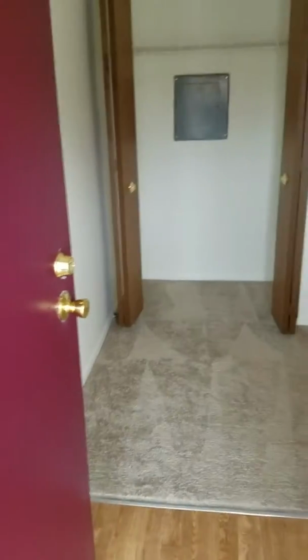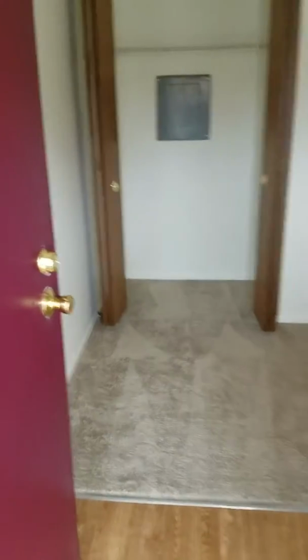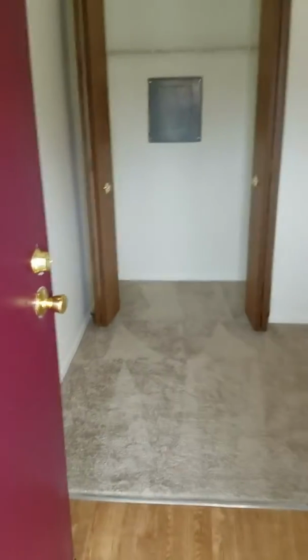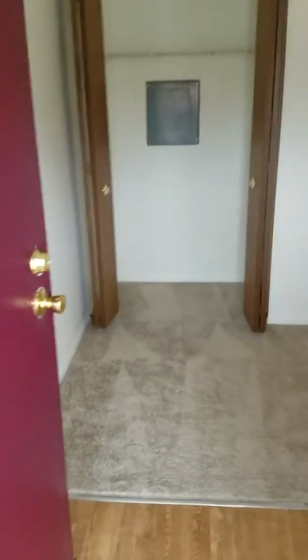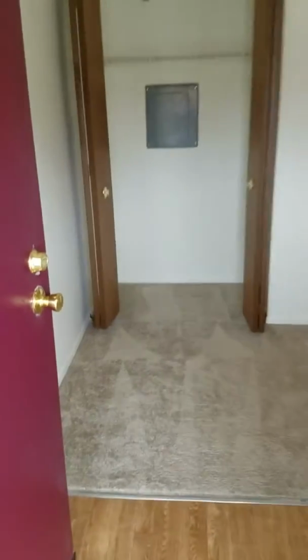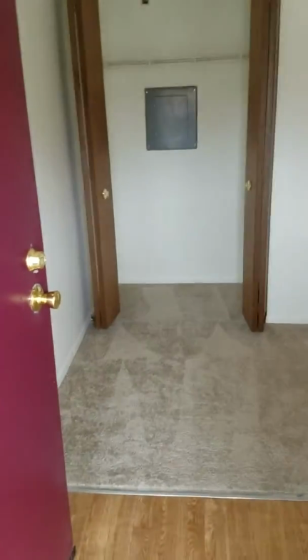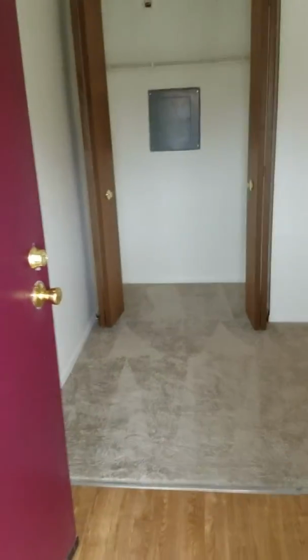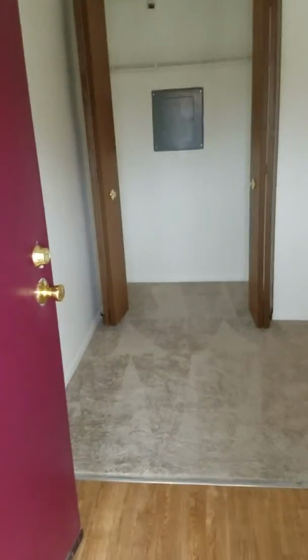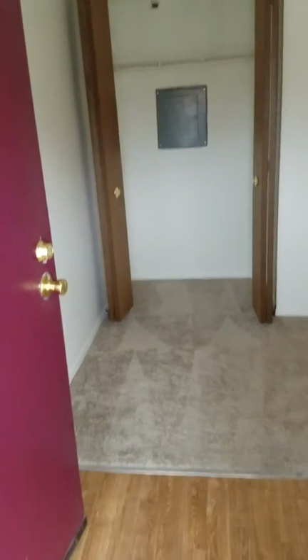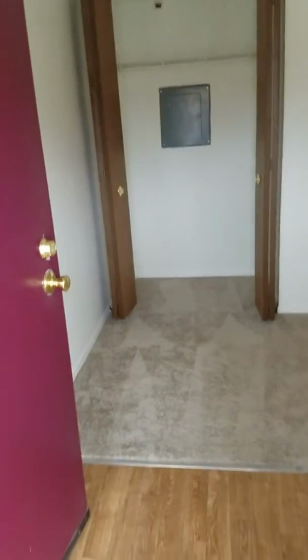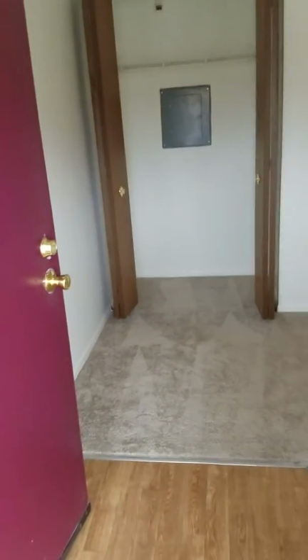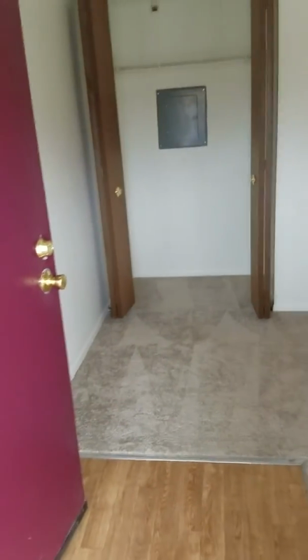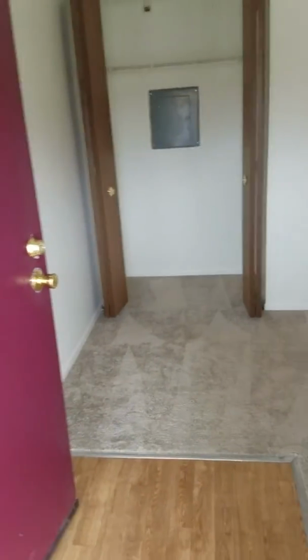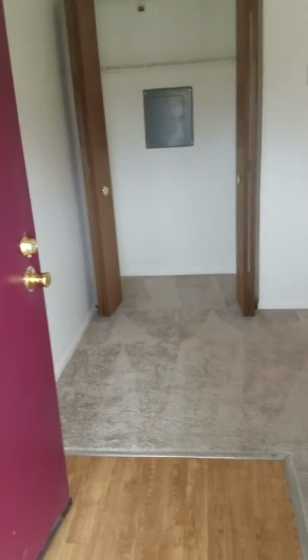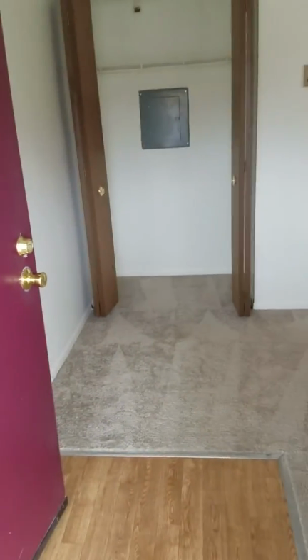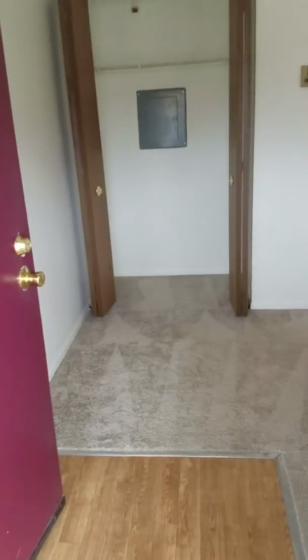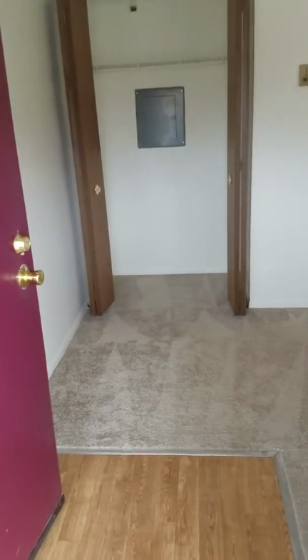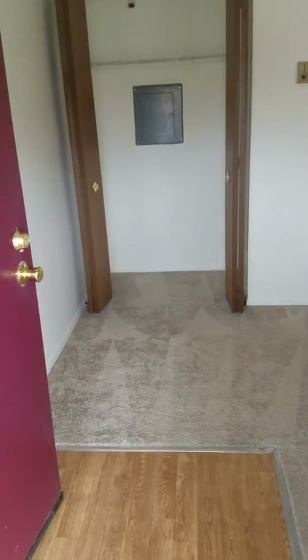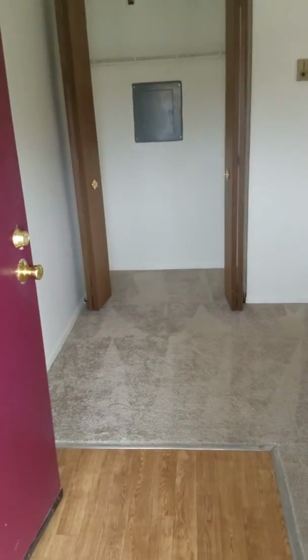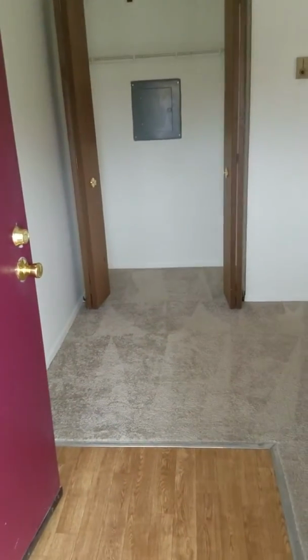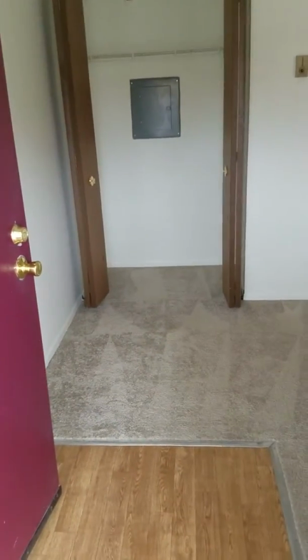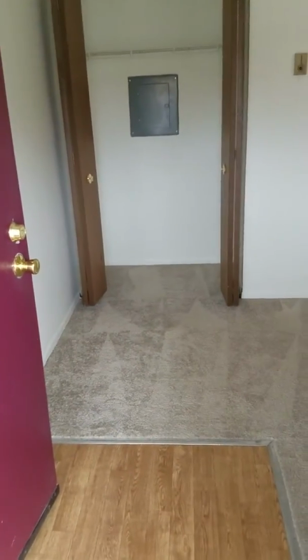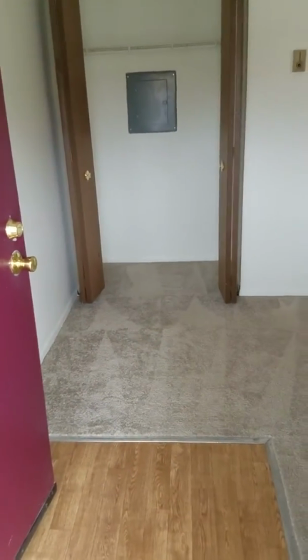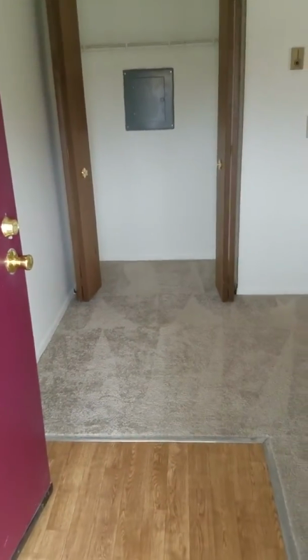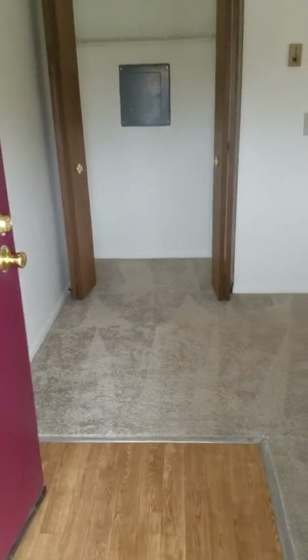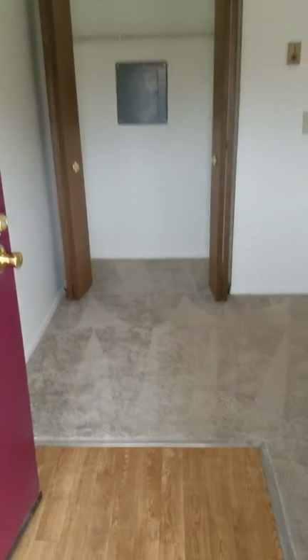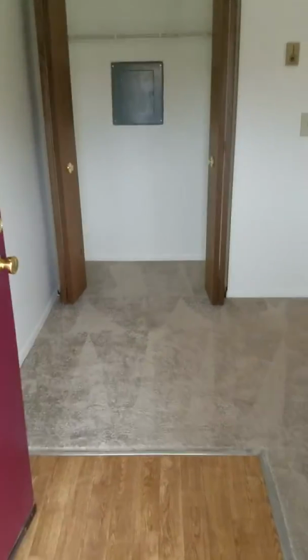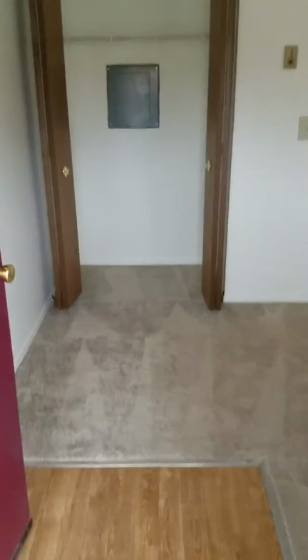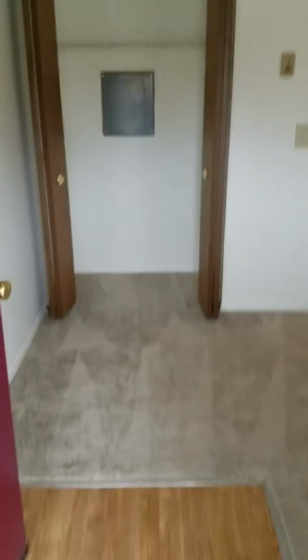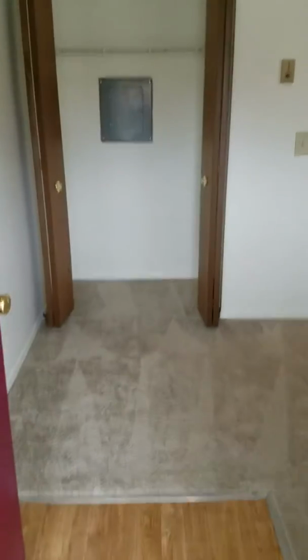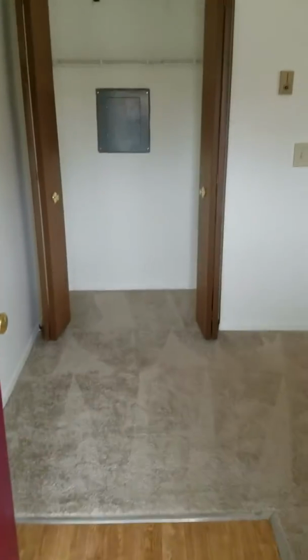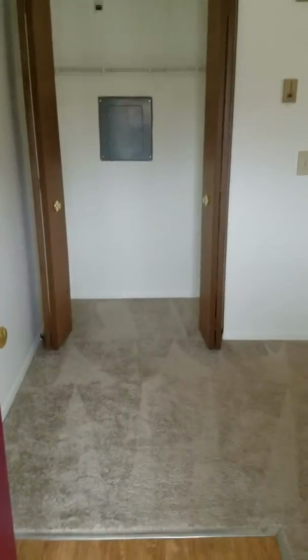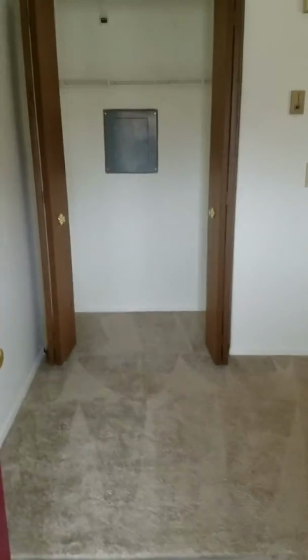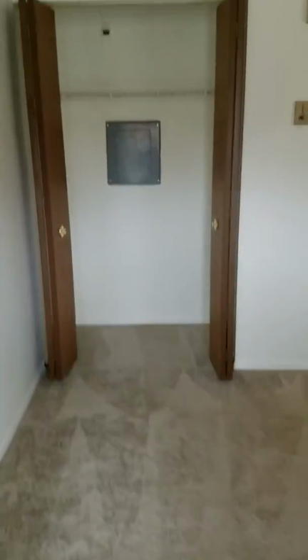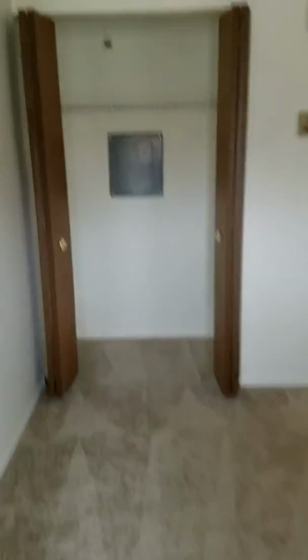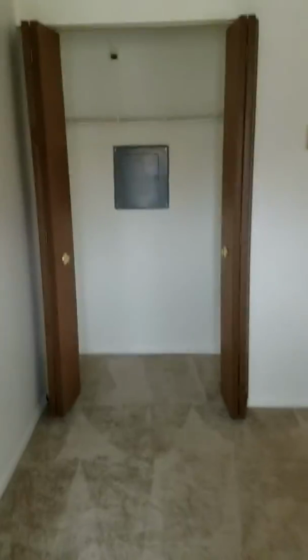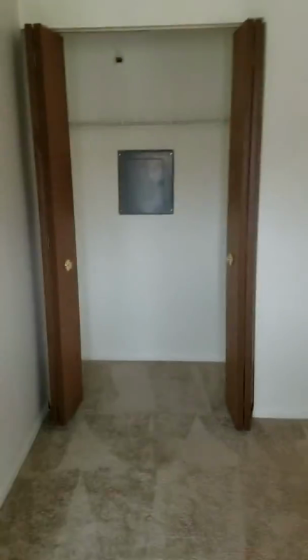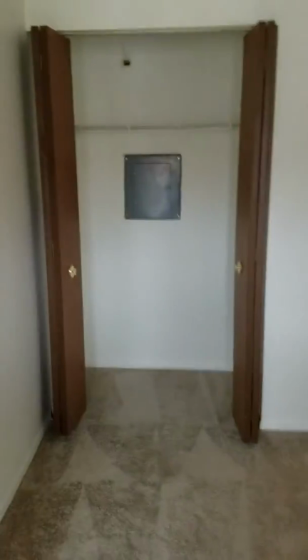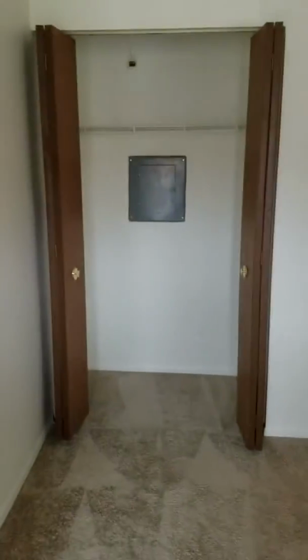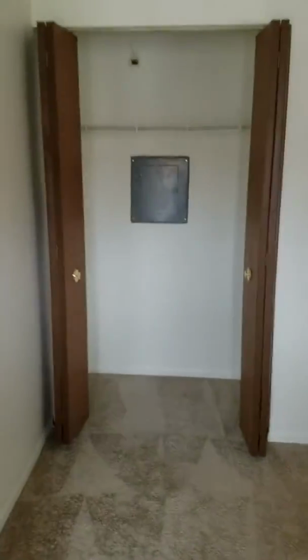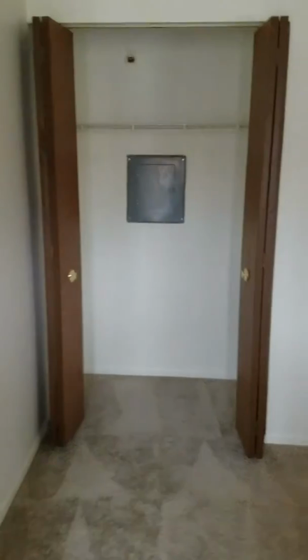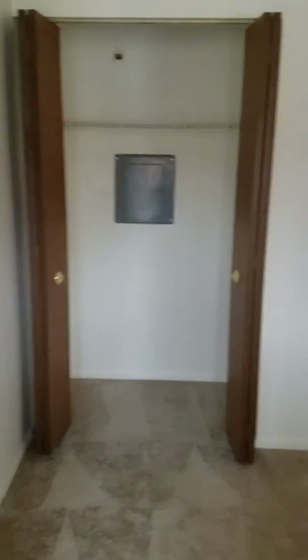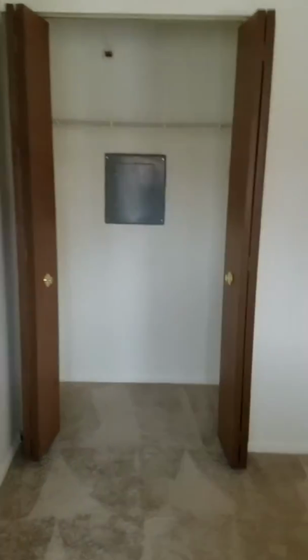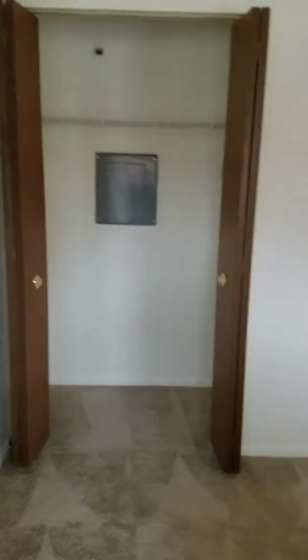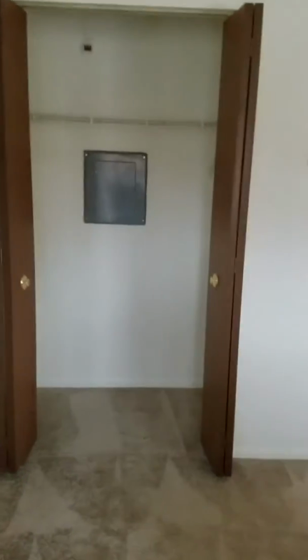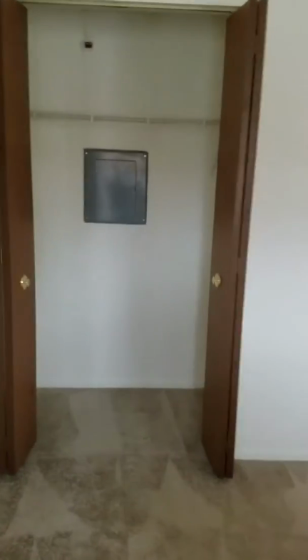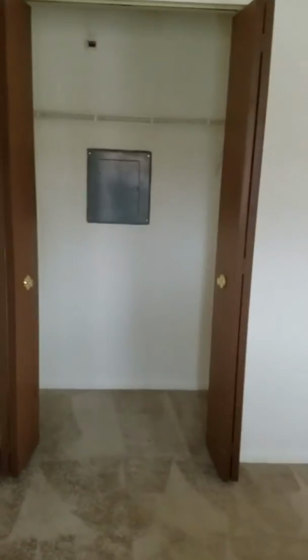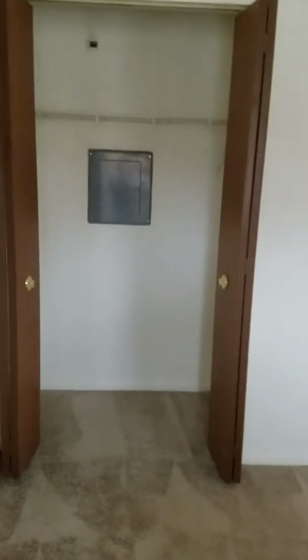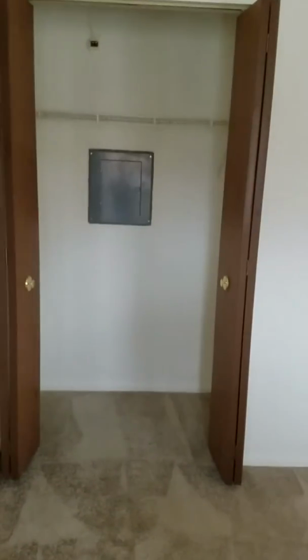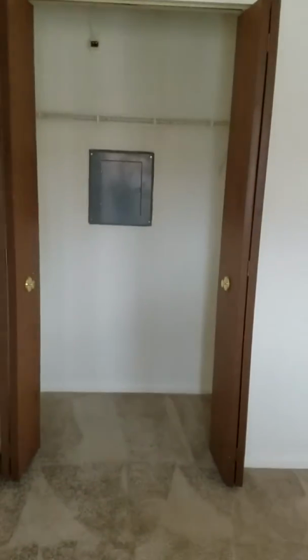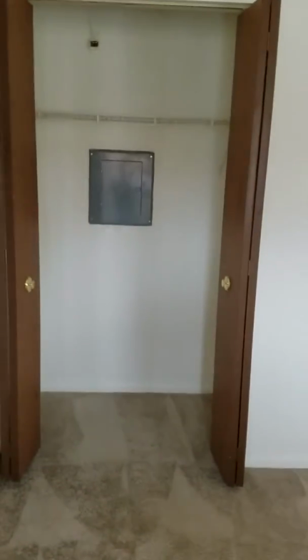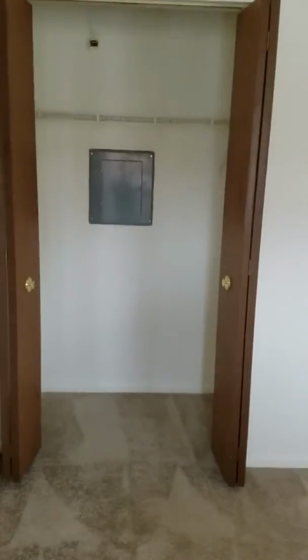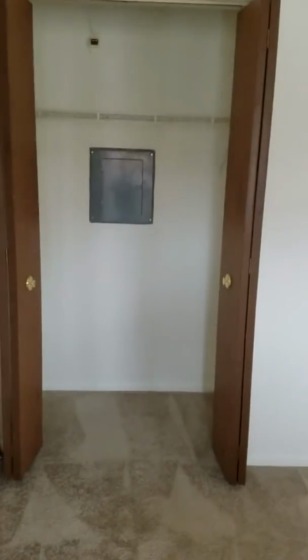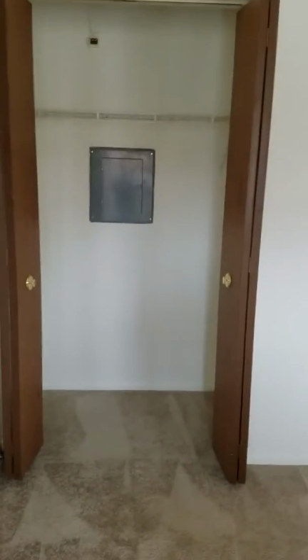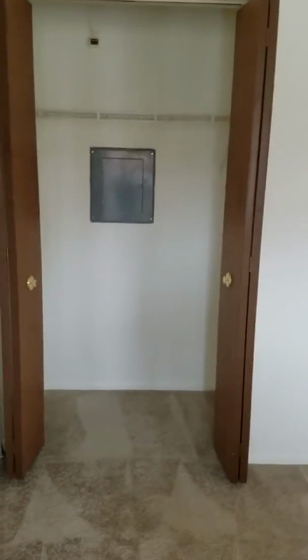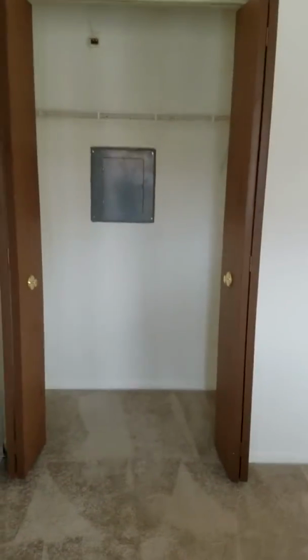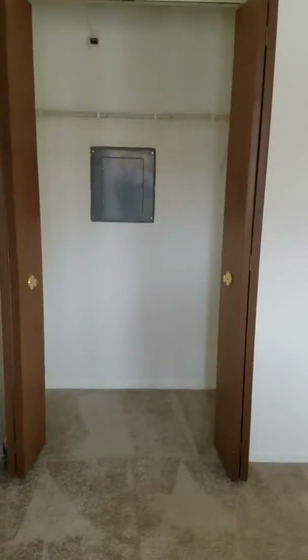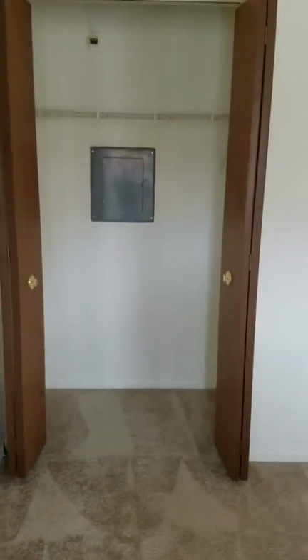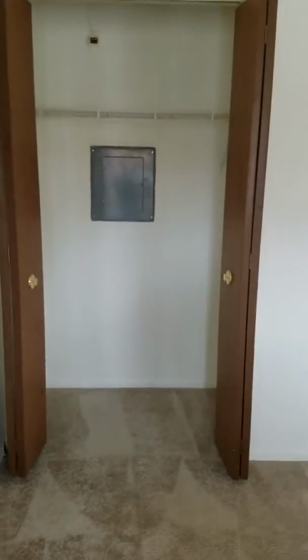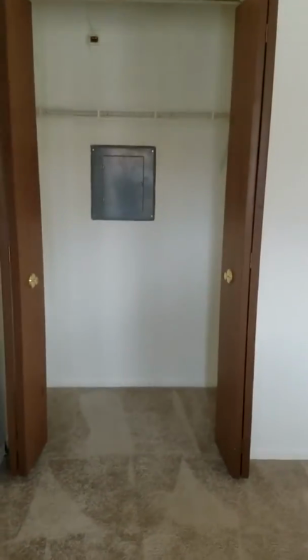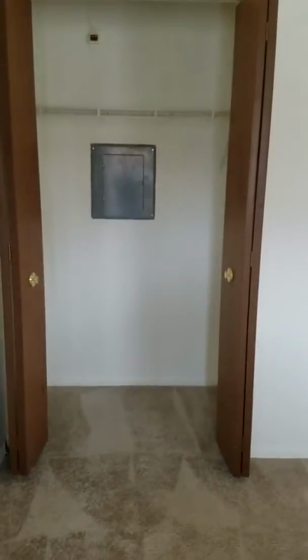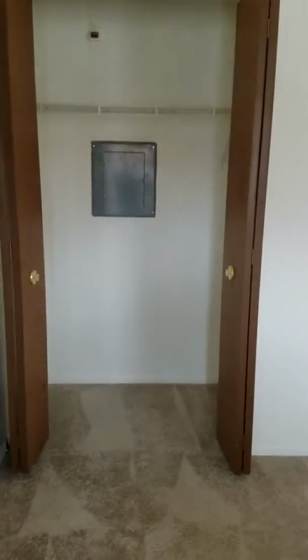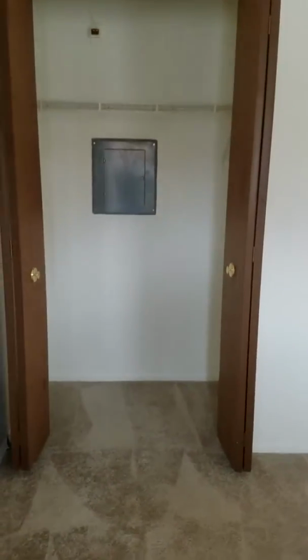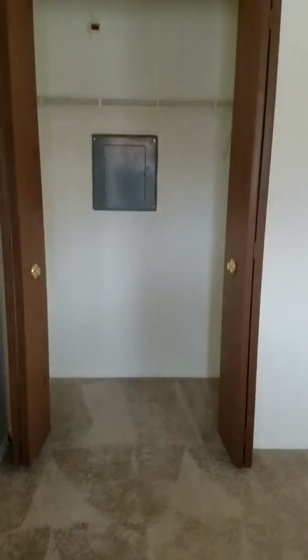You enter the apartment into the living room. We have a coat closet directly in front of us with lots of storage.